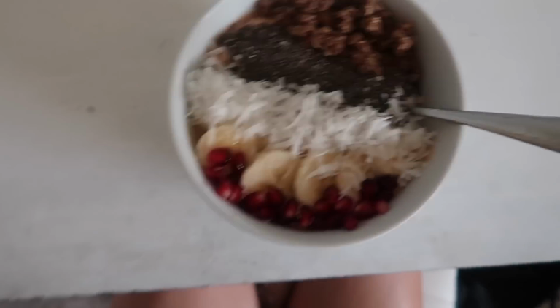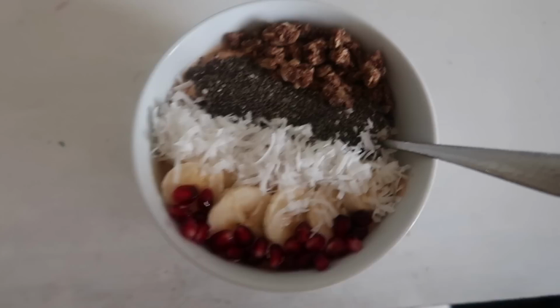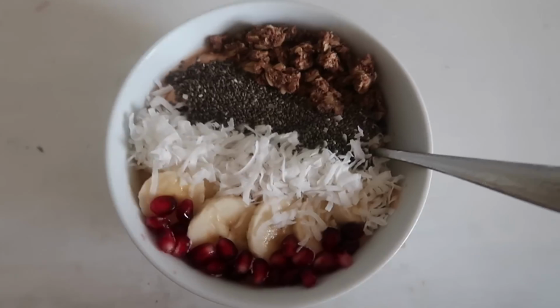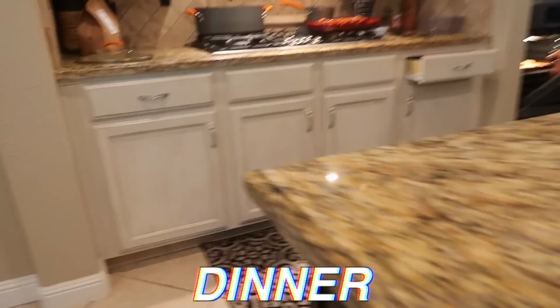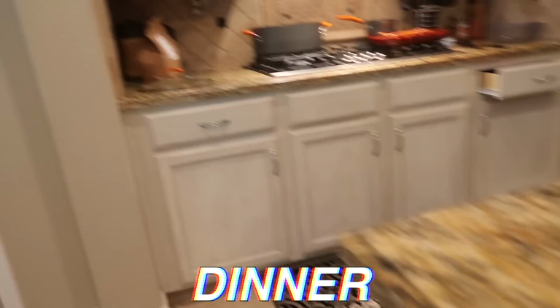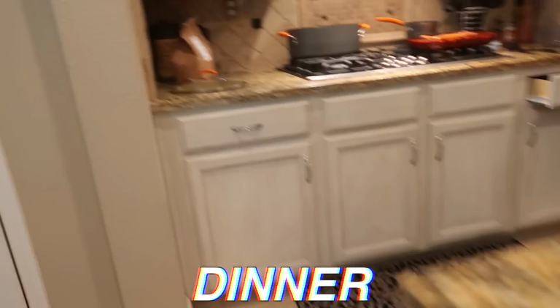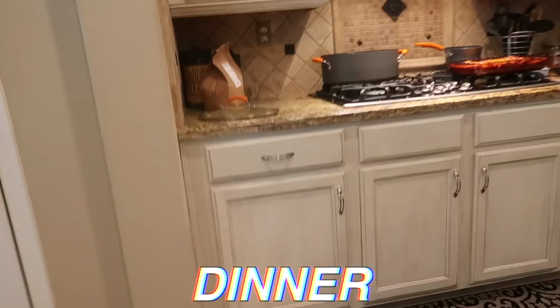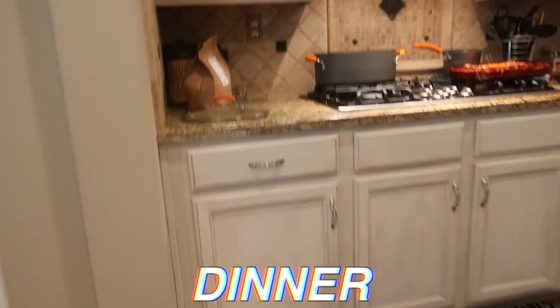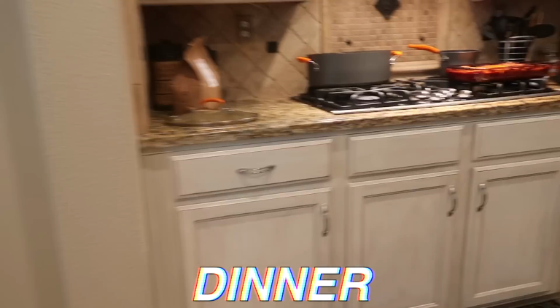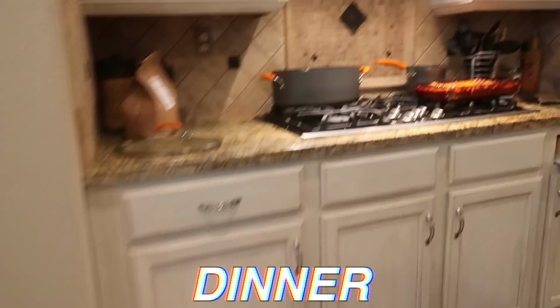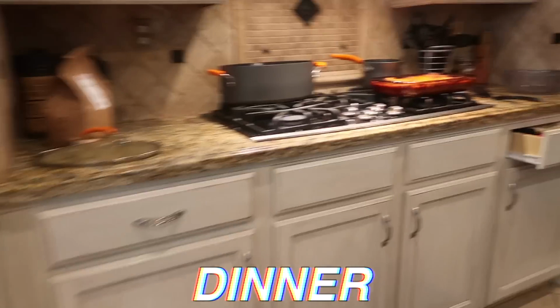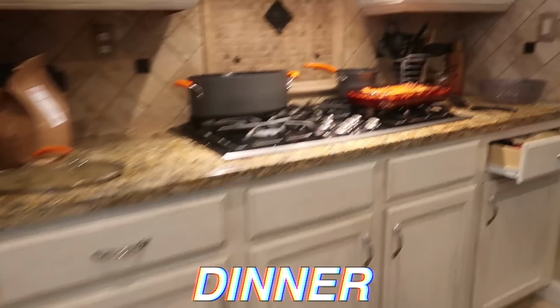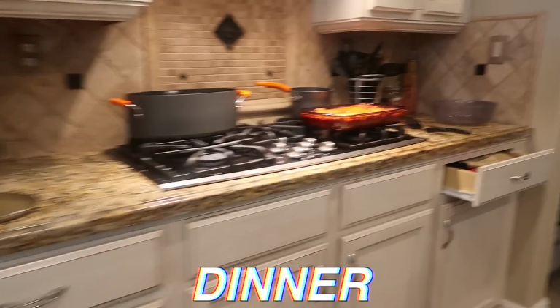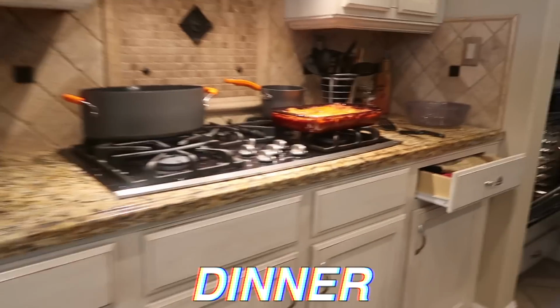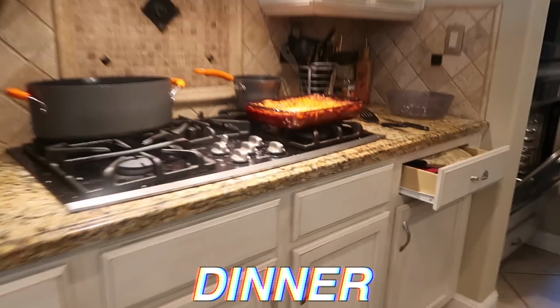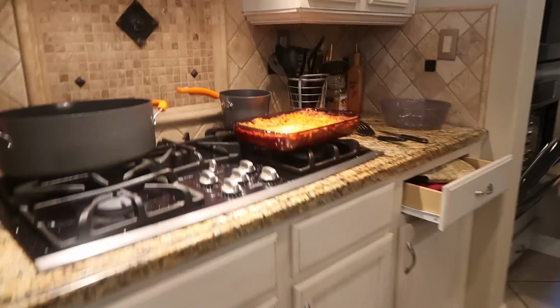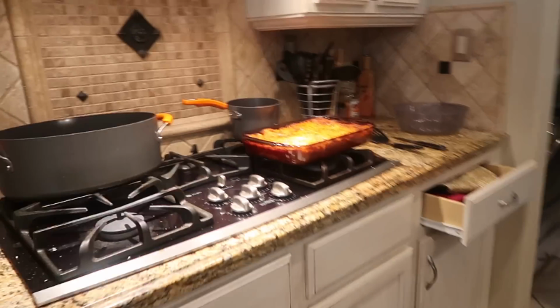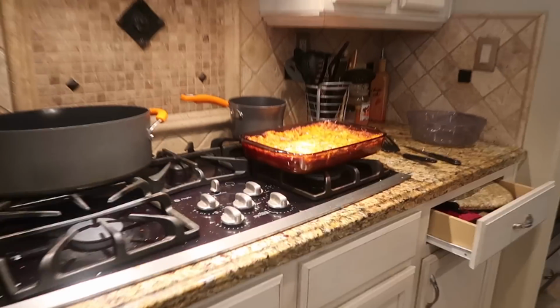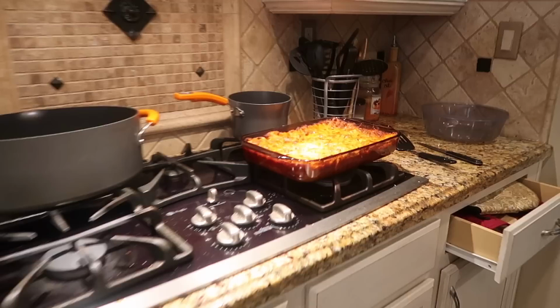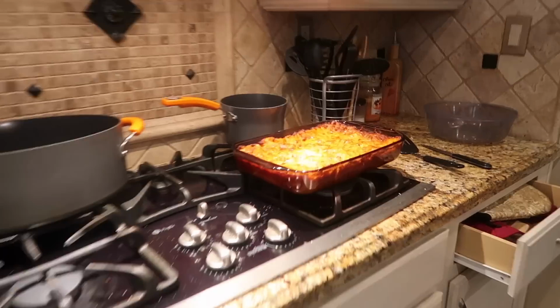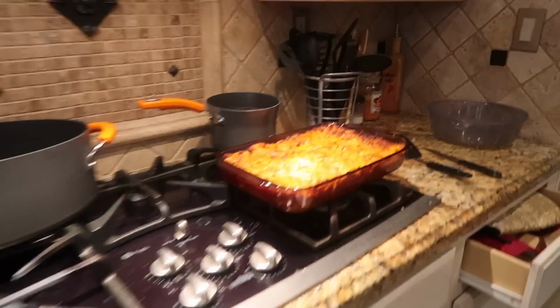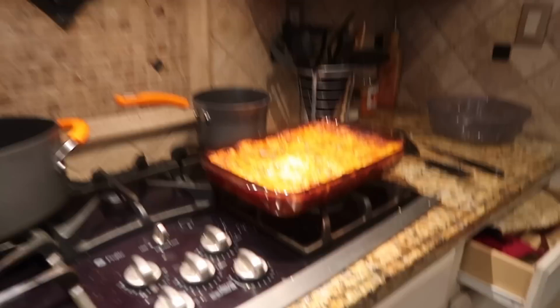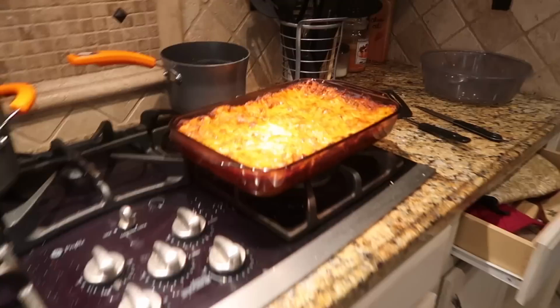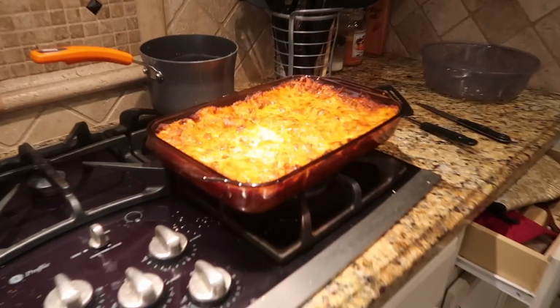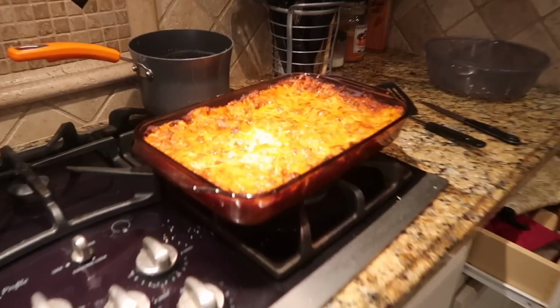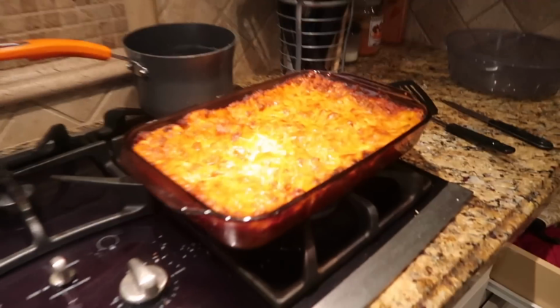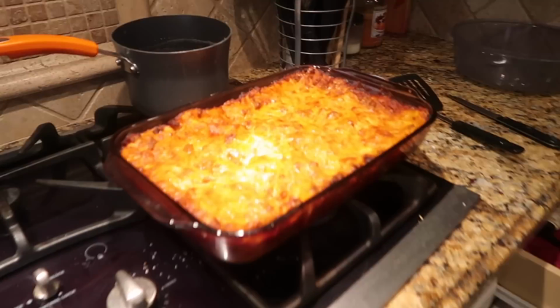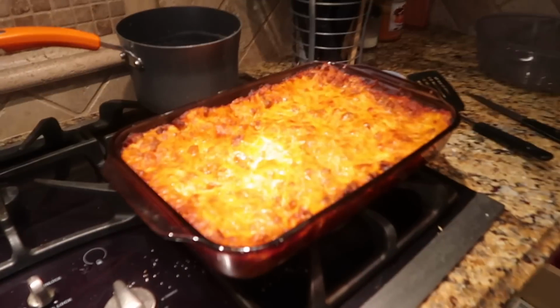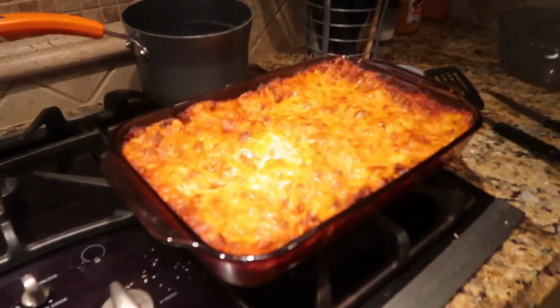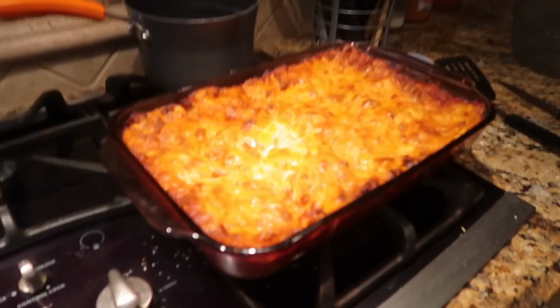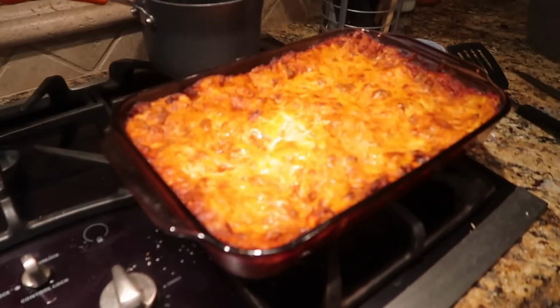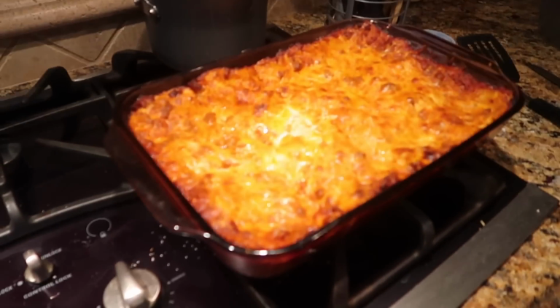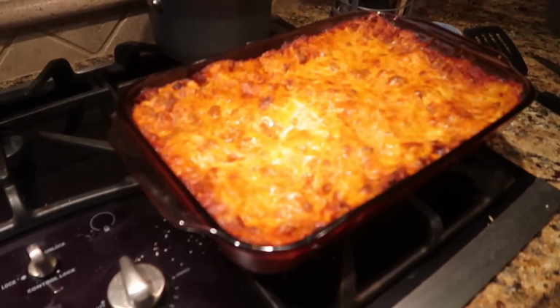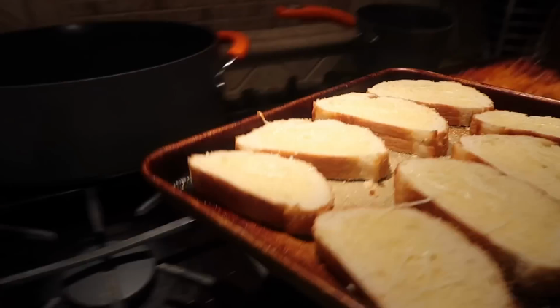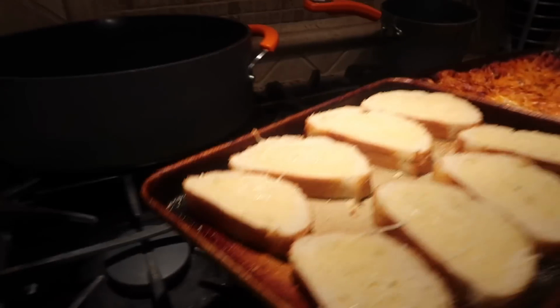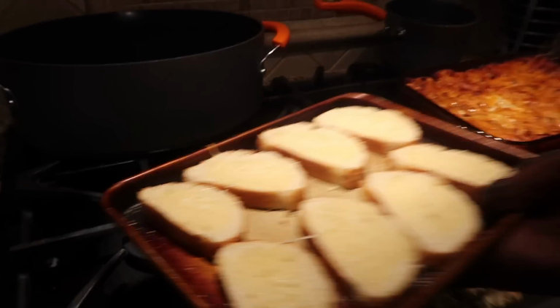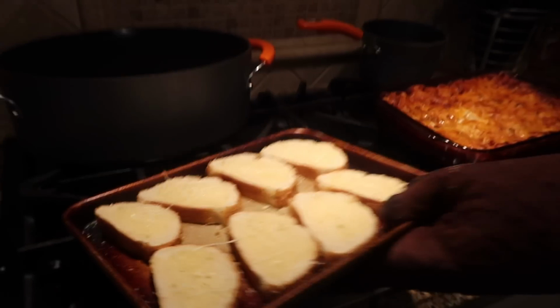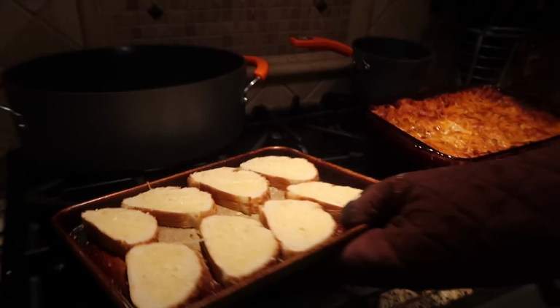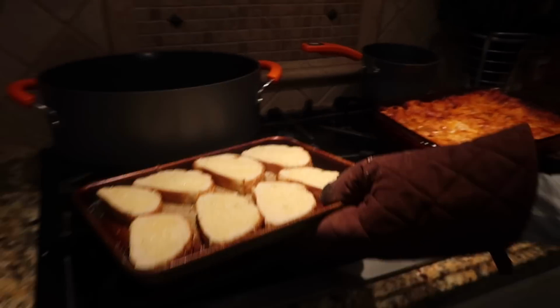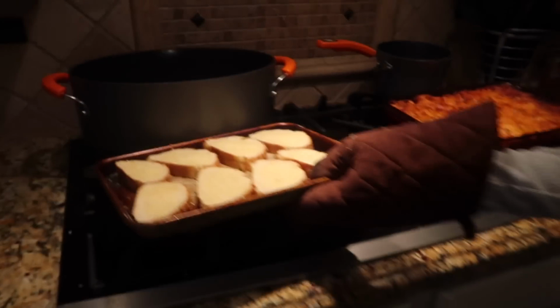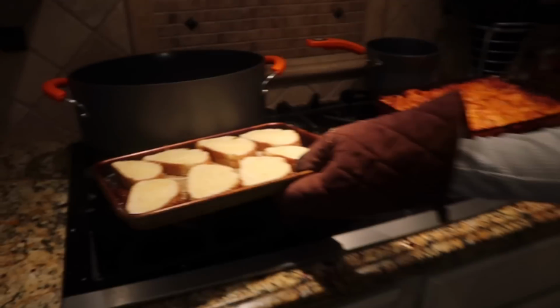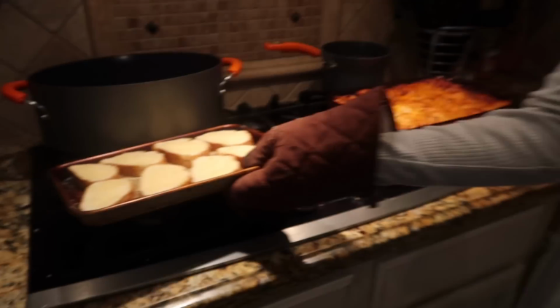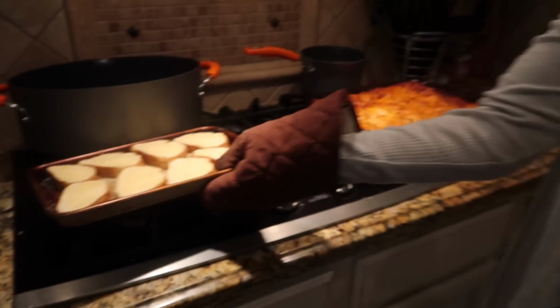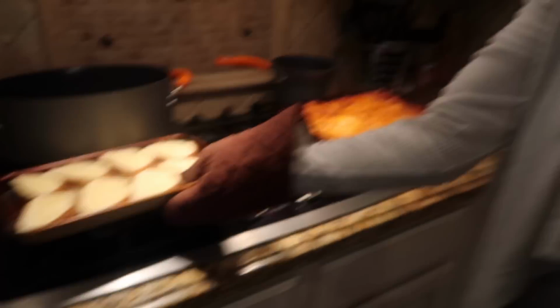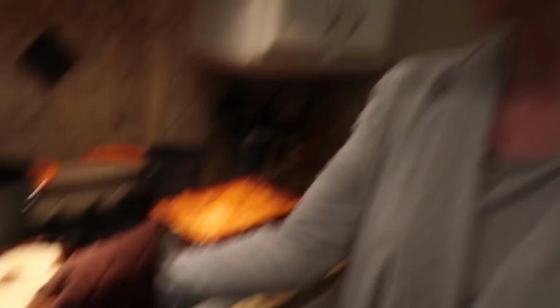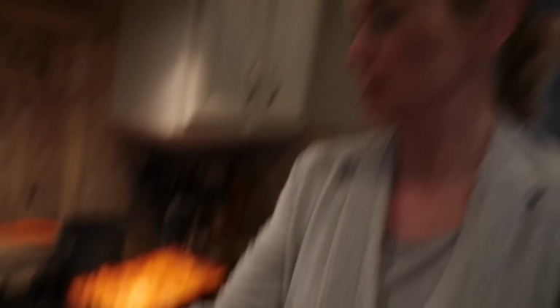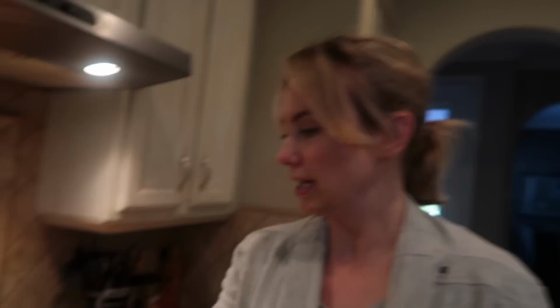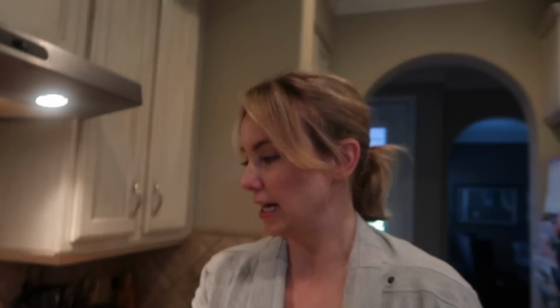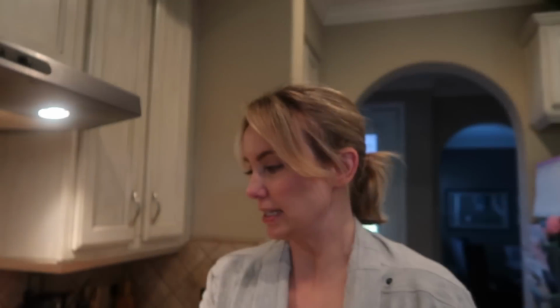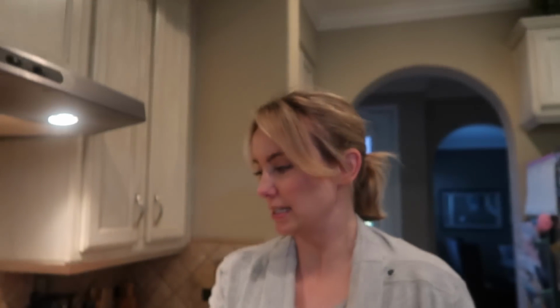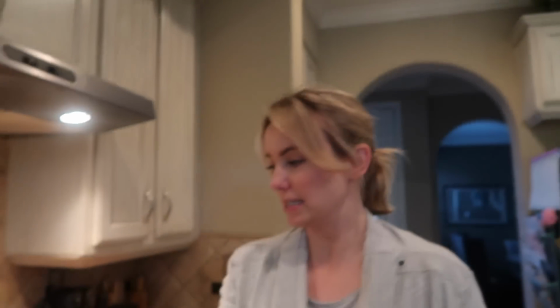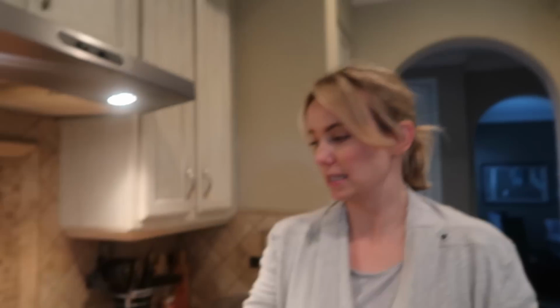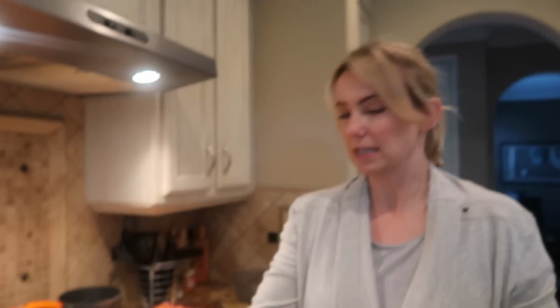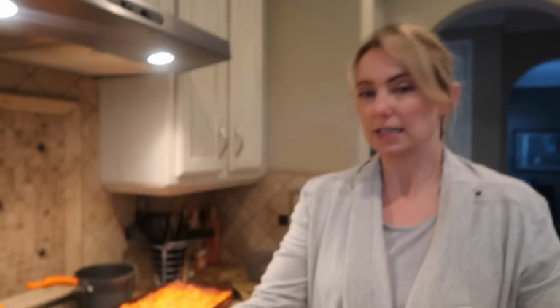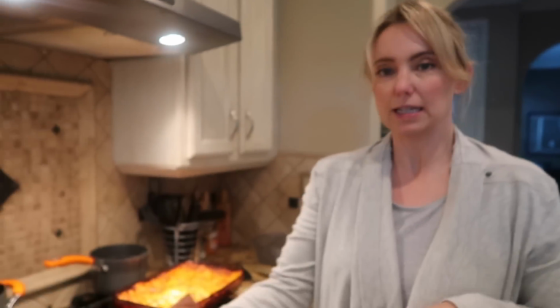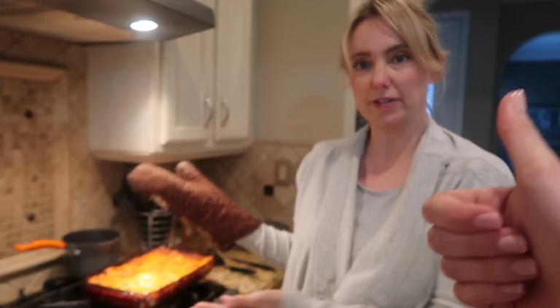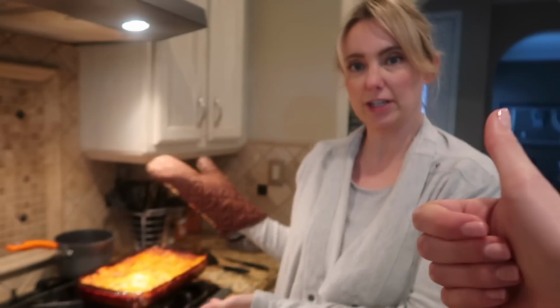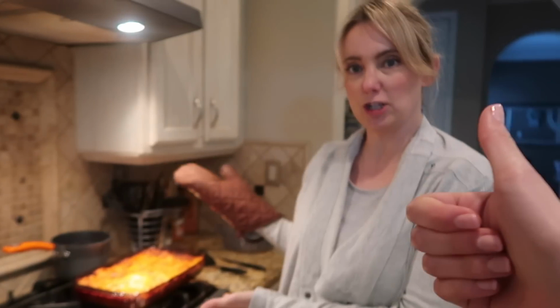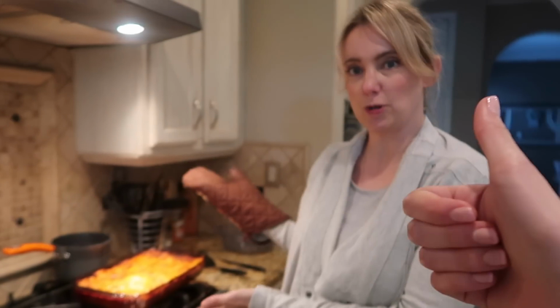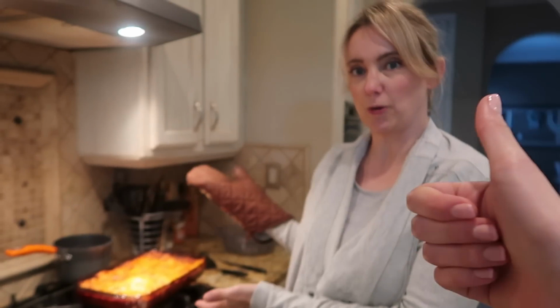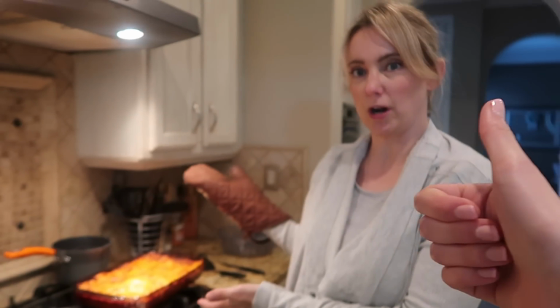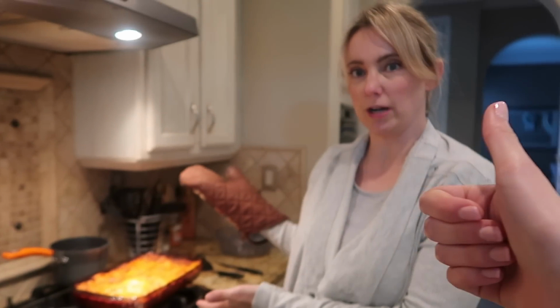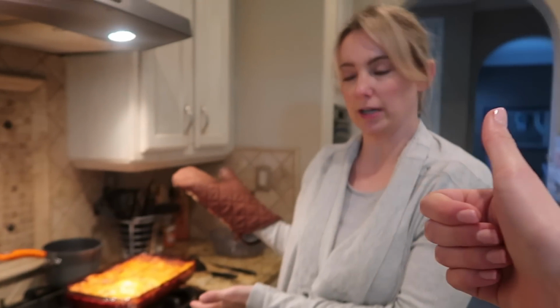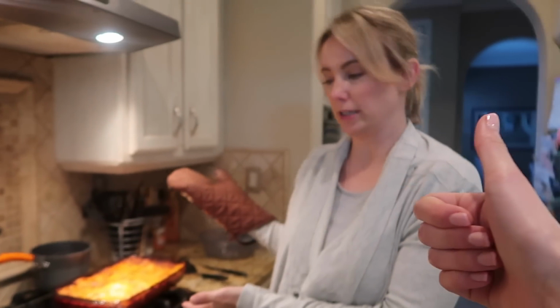When was the last time we had lasagna? A long time ago. Finished product!